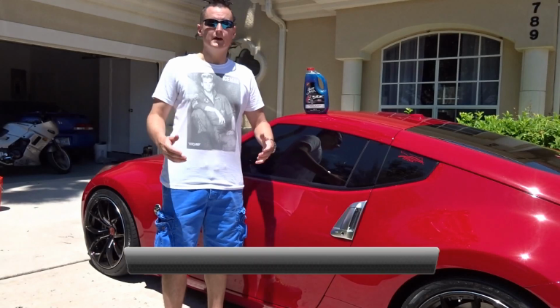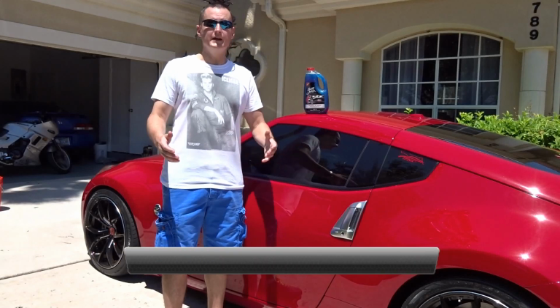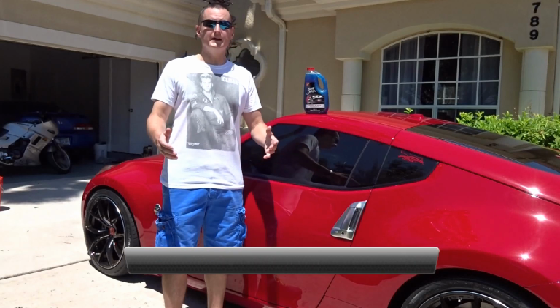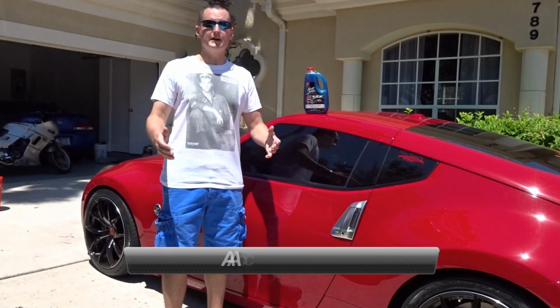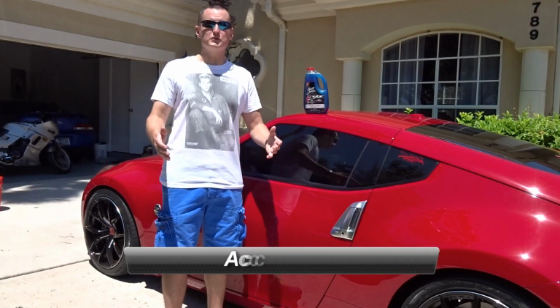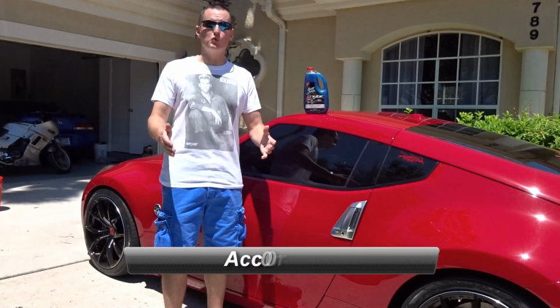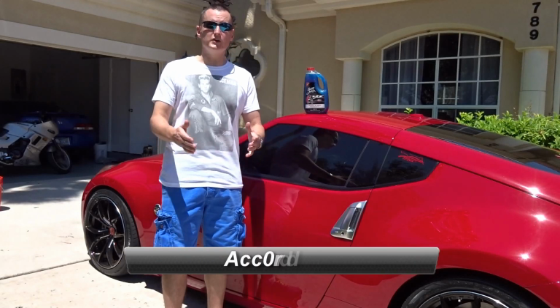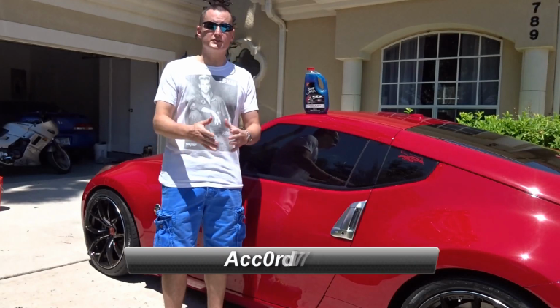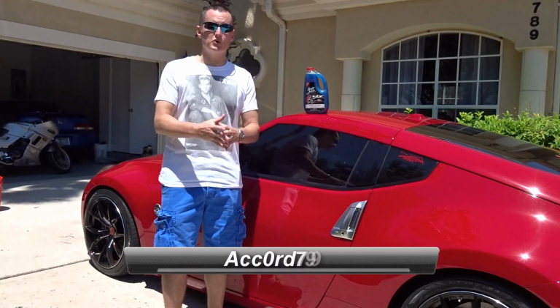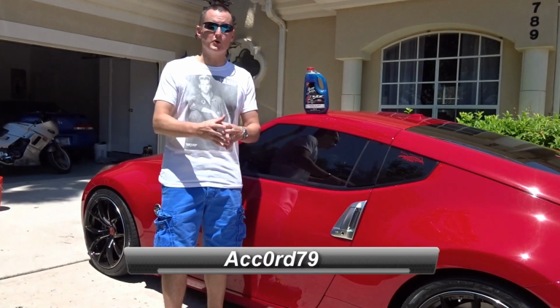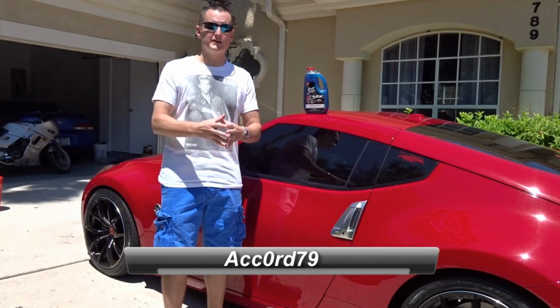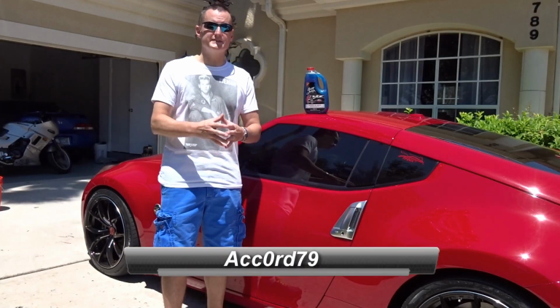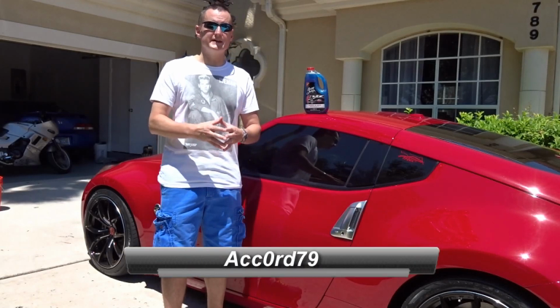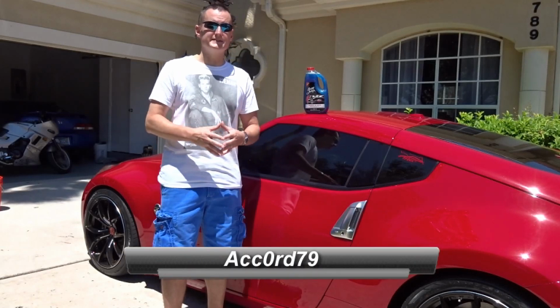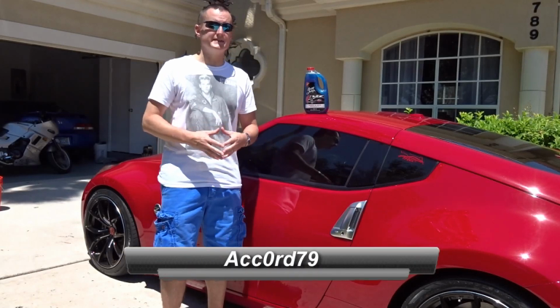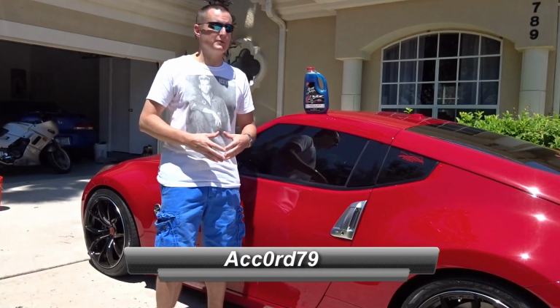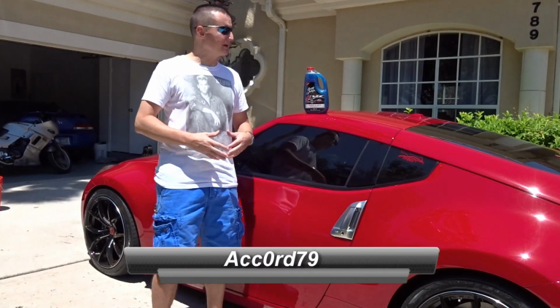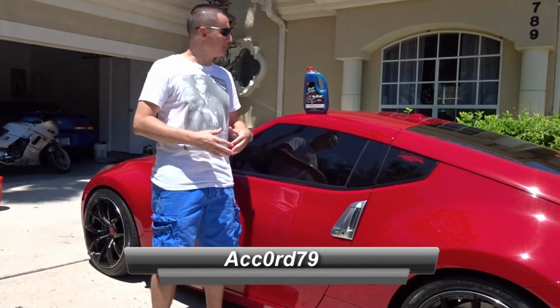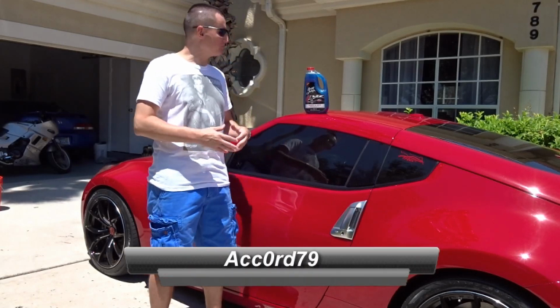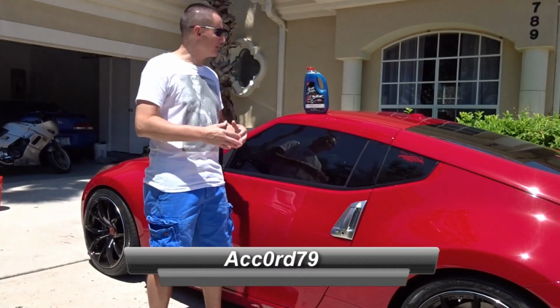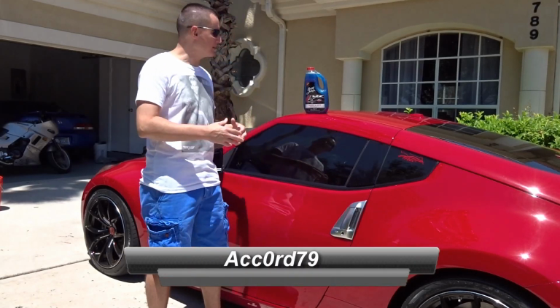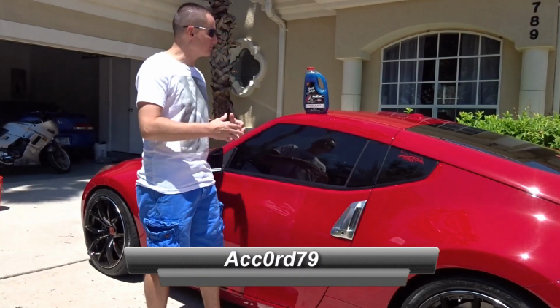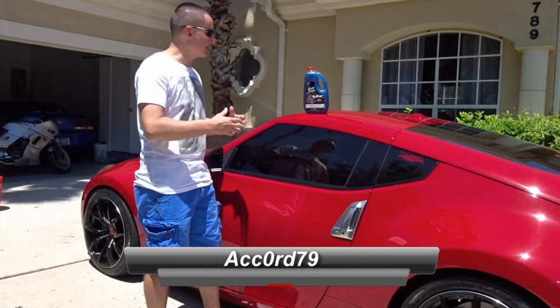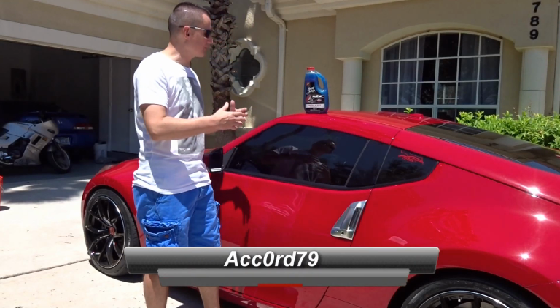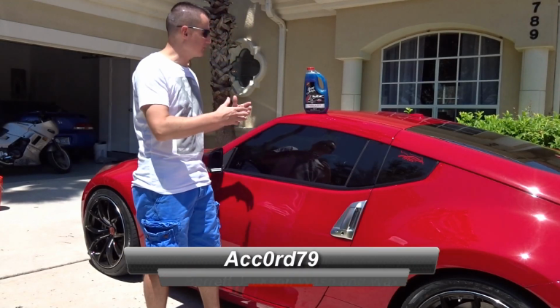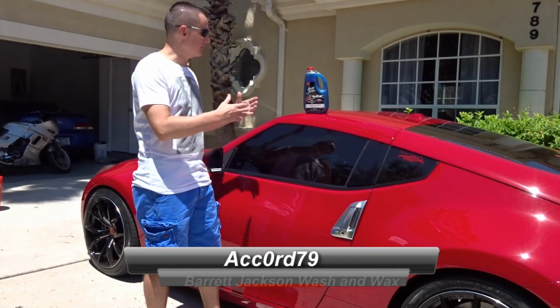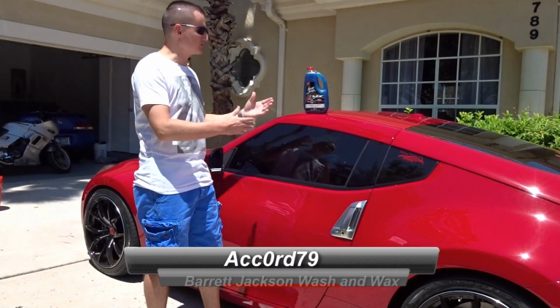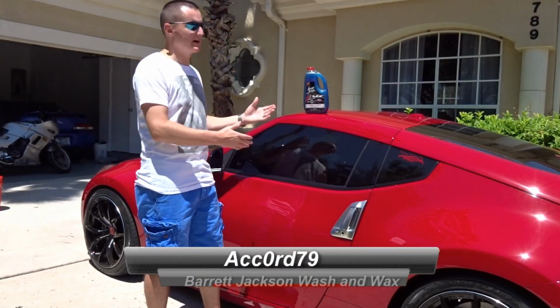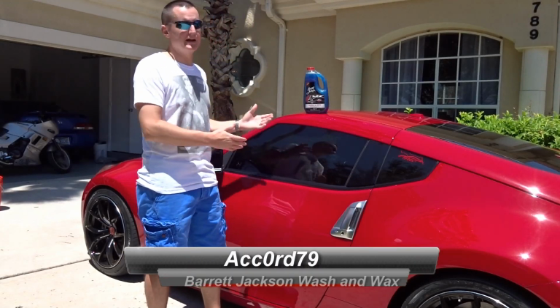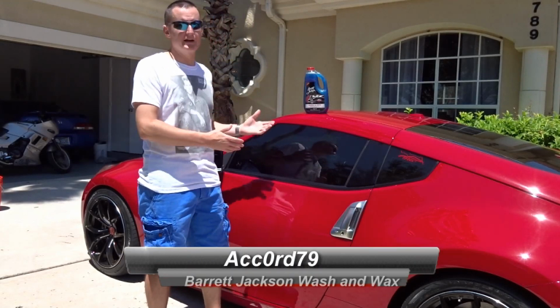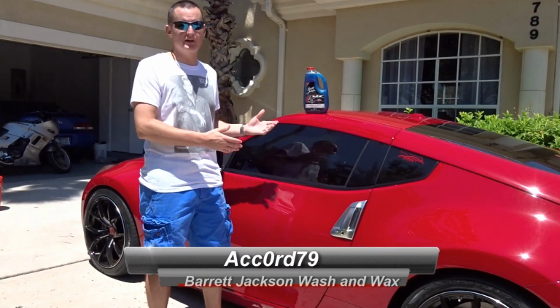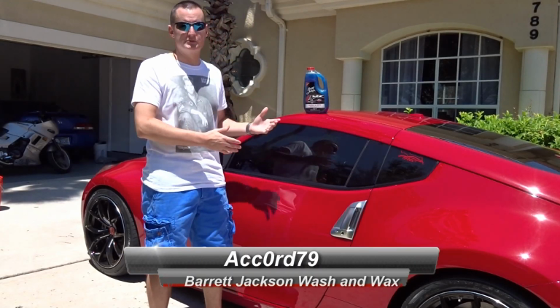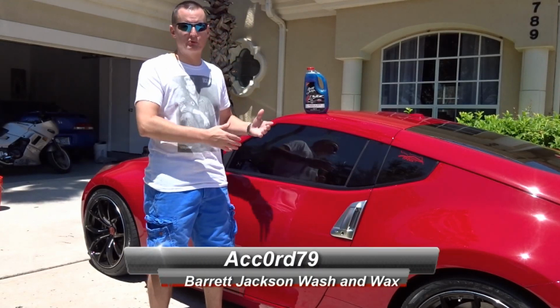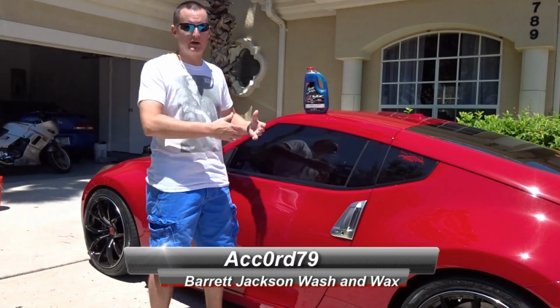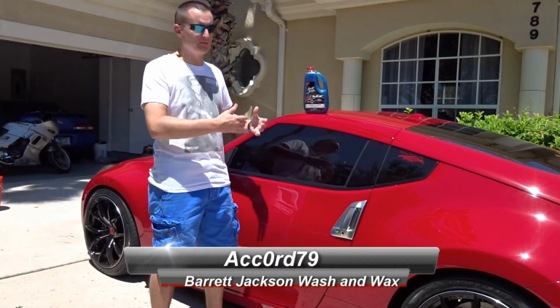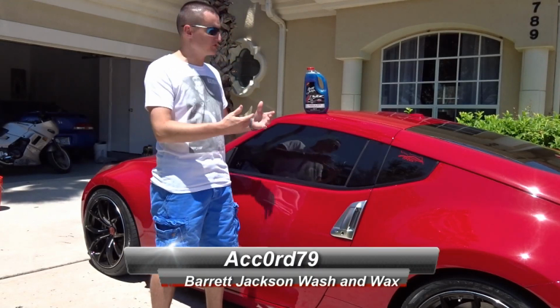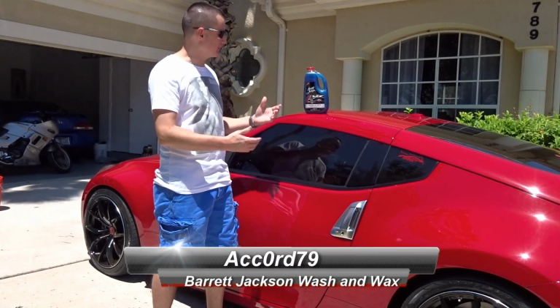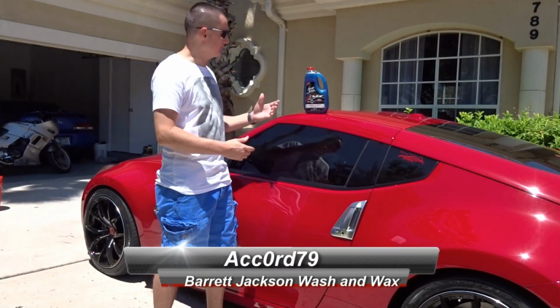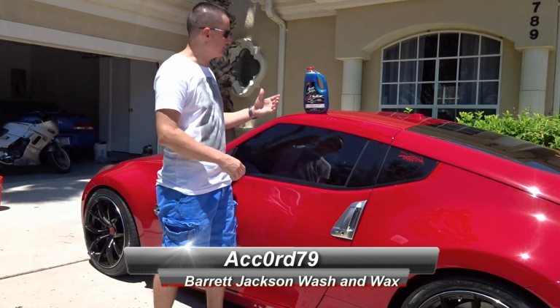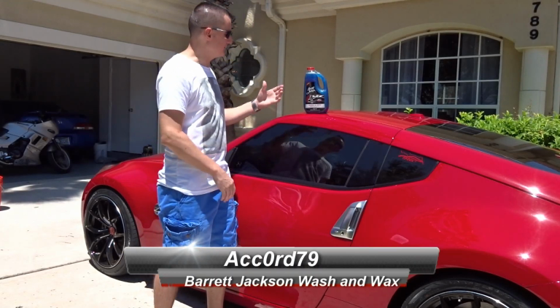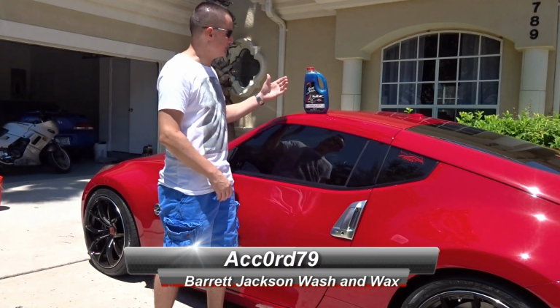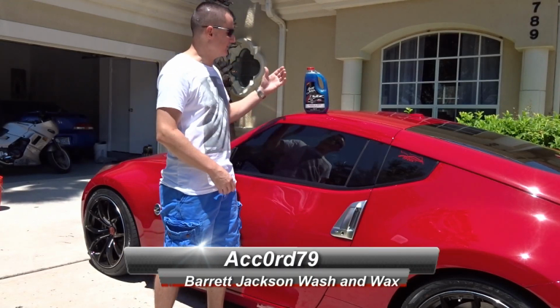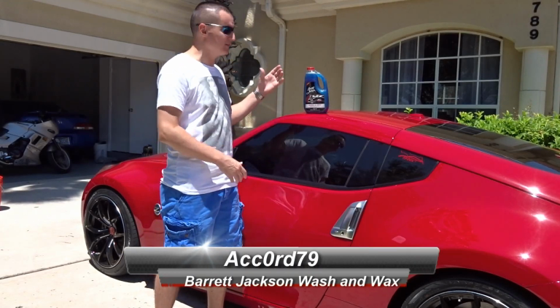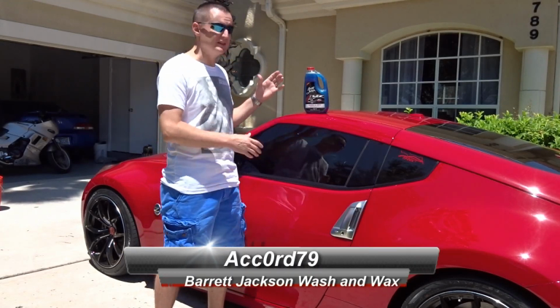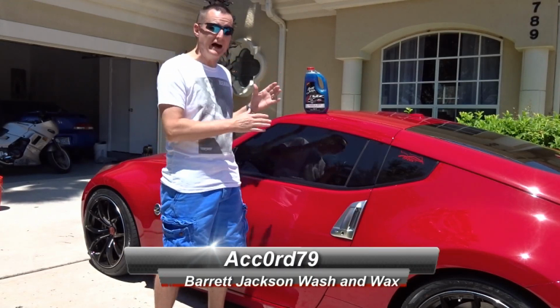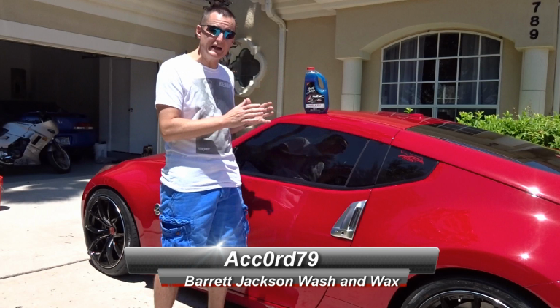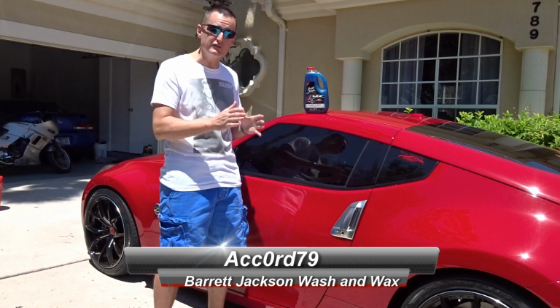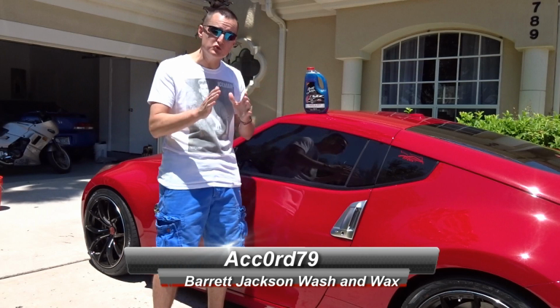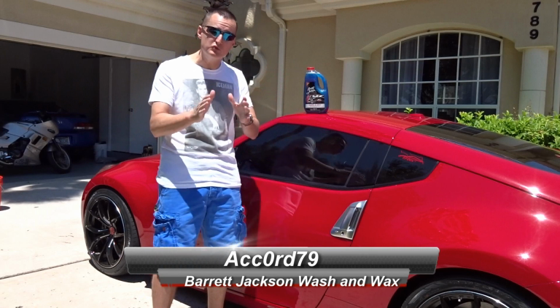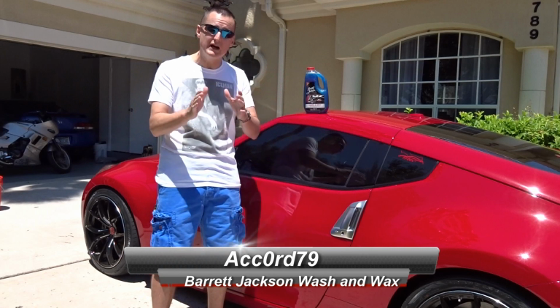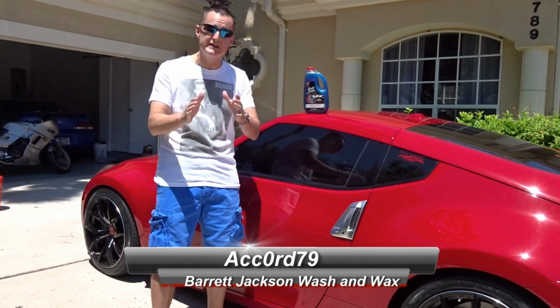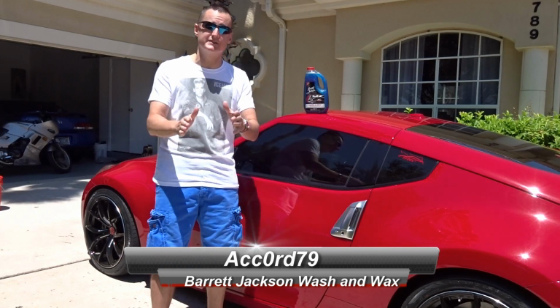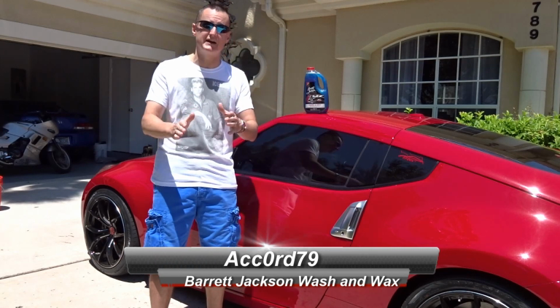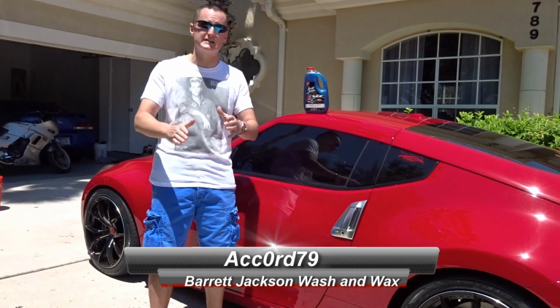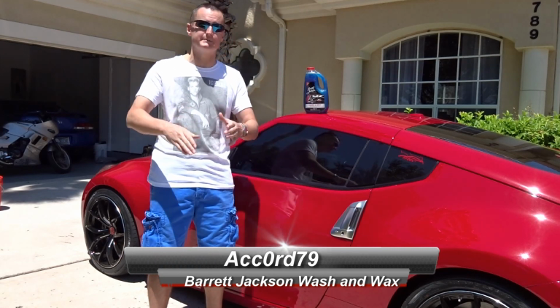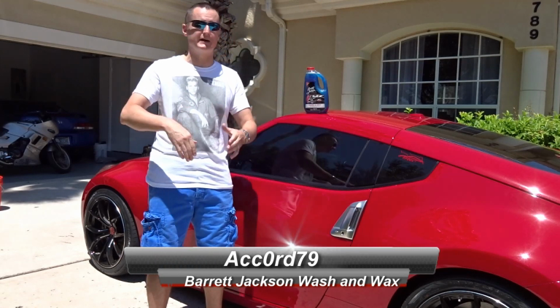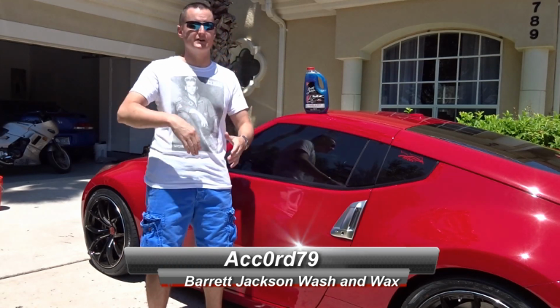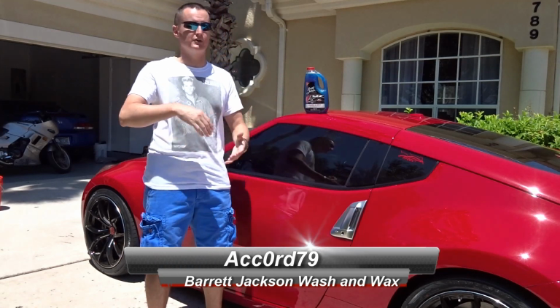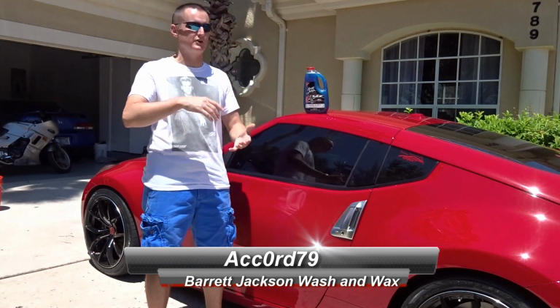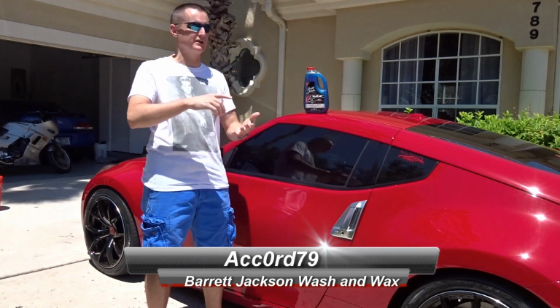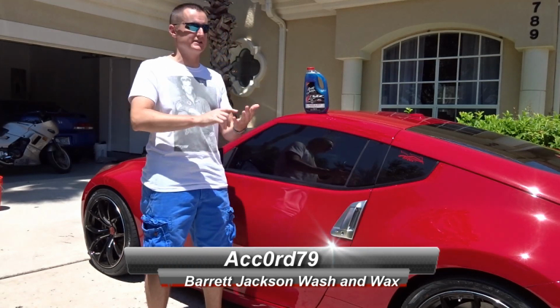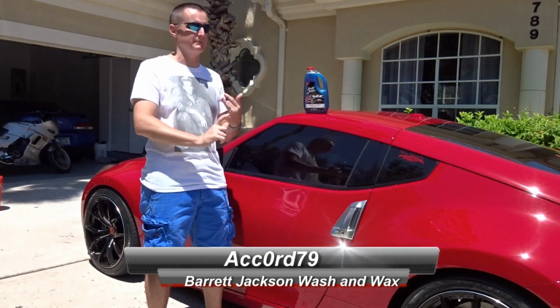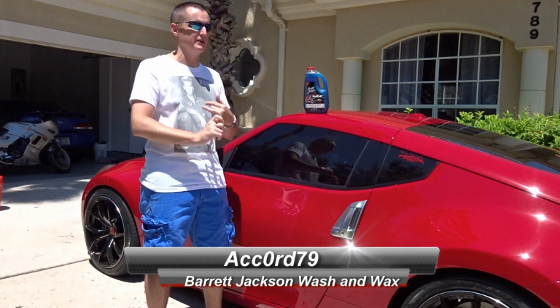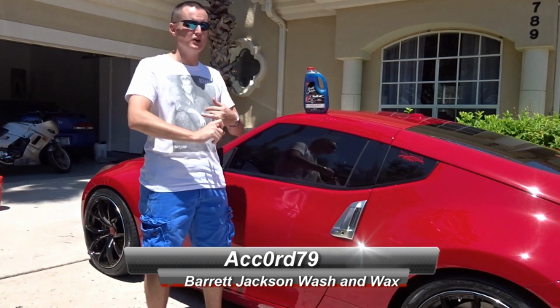Hey guys, what is going on today? Today we've got a brand new product we're going to be trying out here. It's brand new for 2015. A lot of you guys have asked about it.